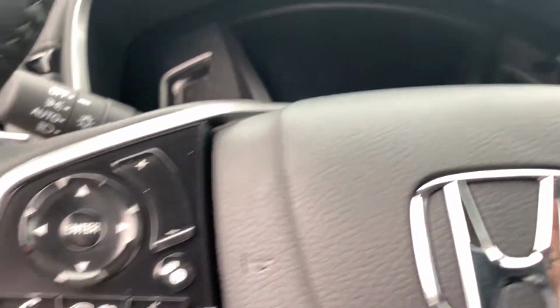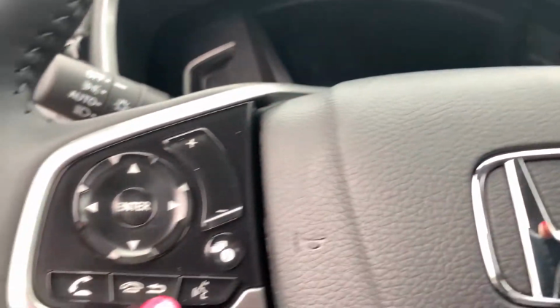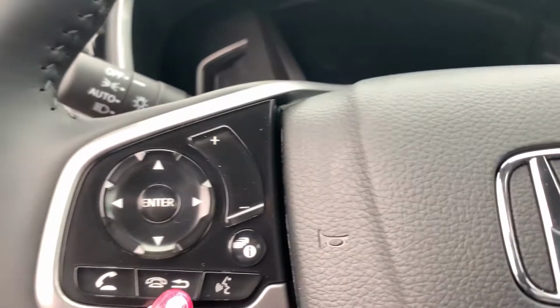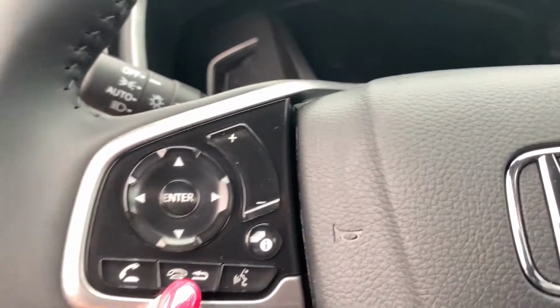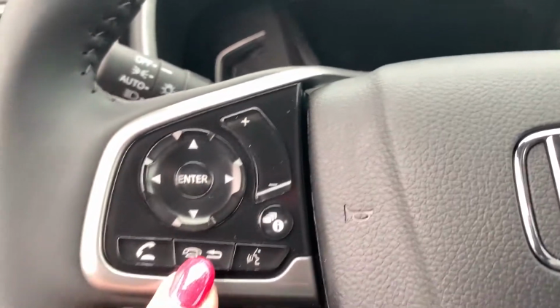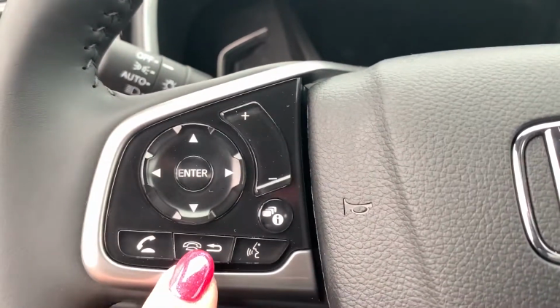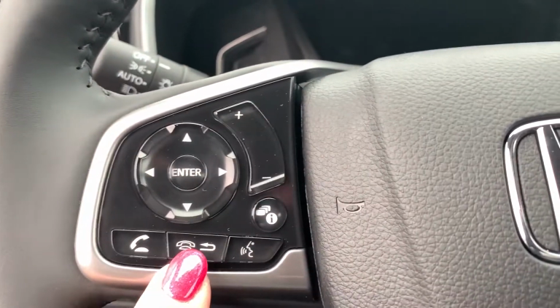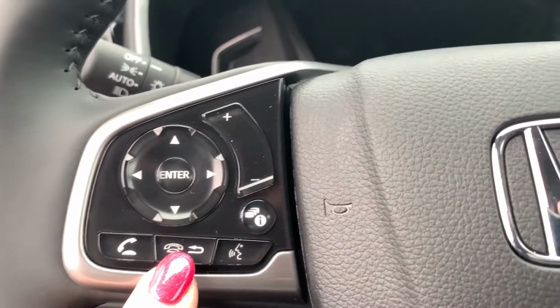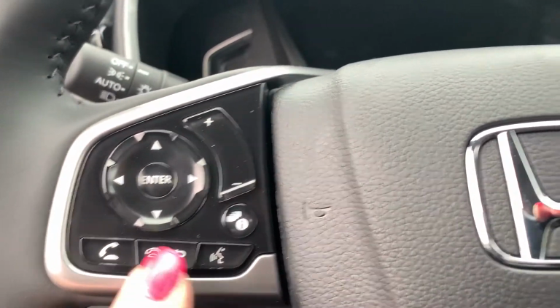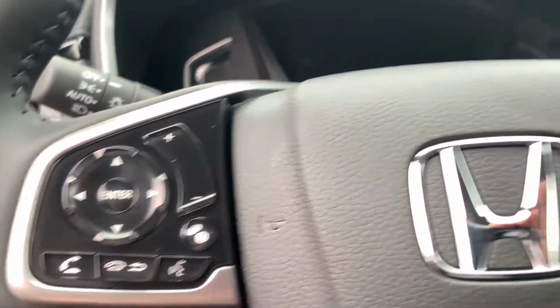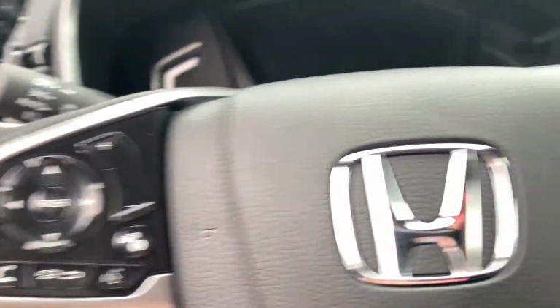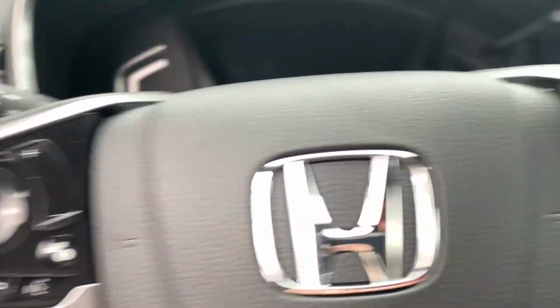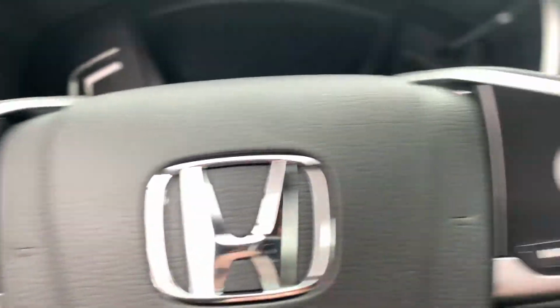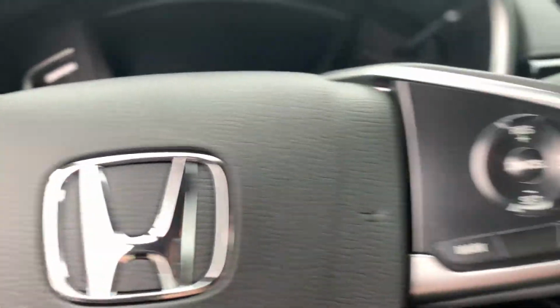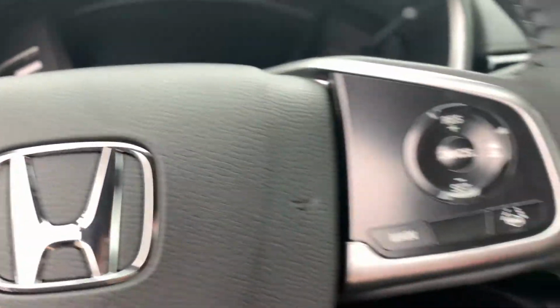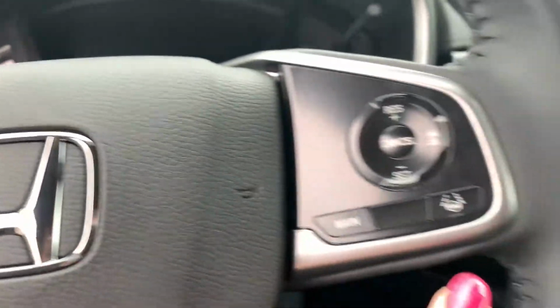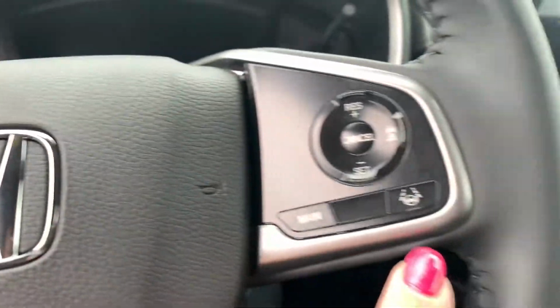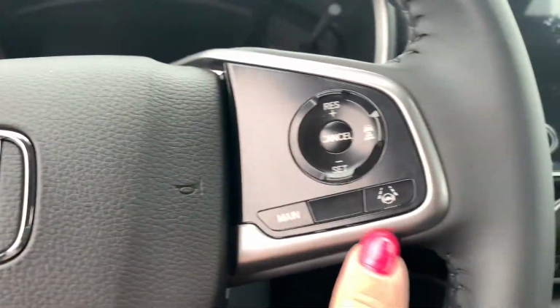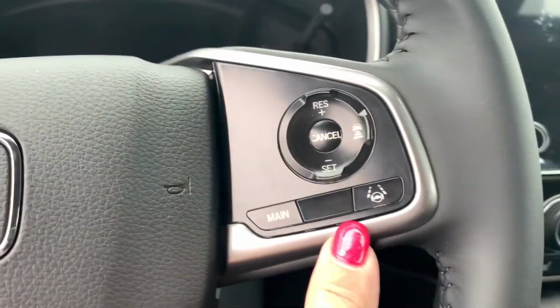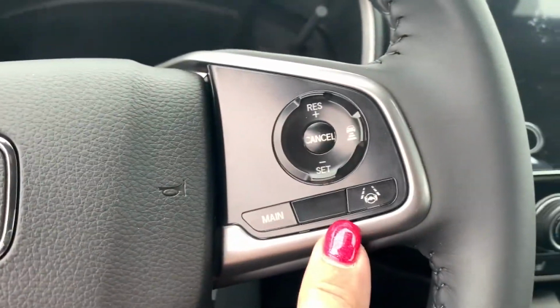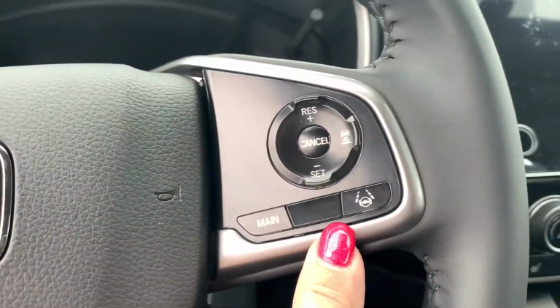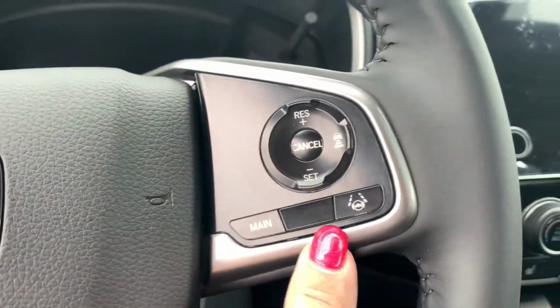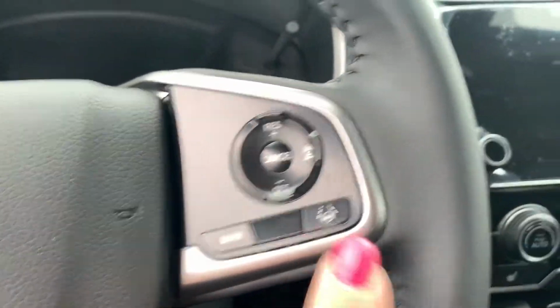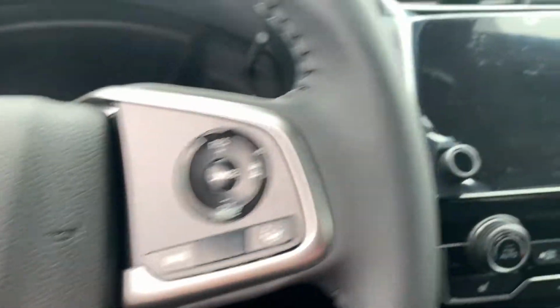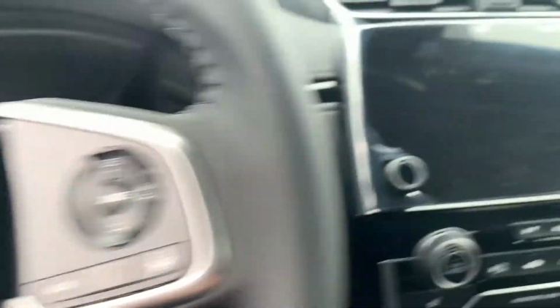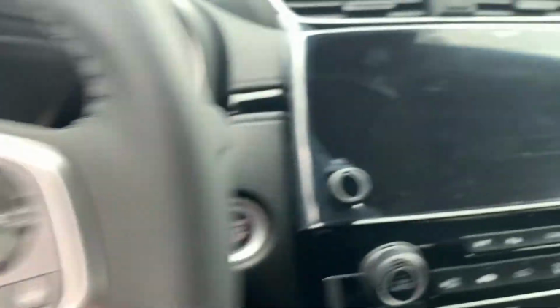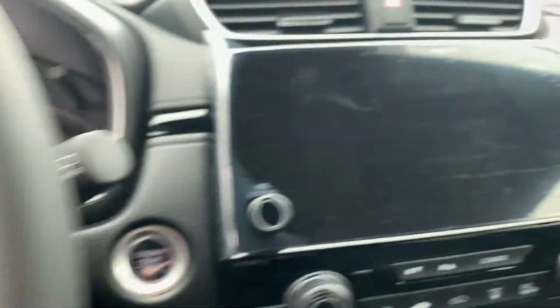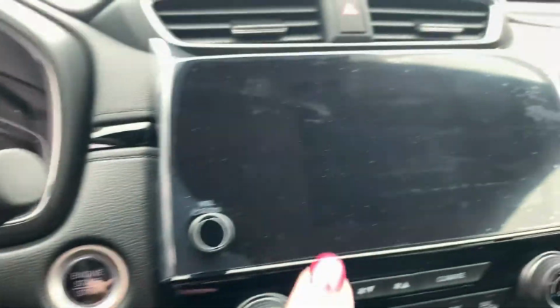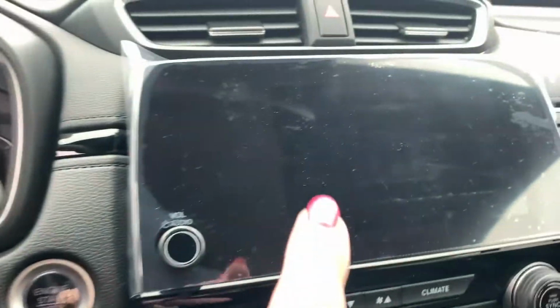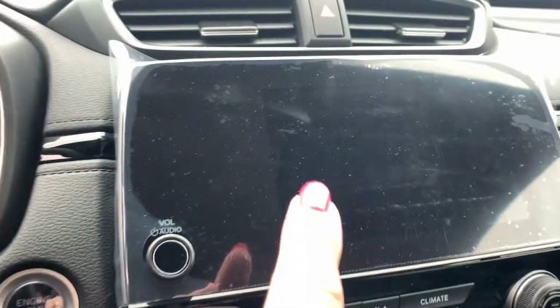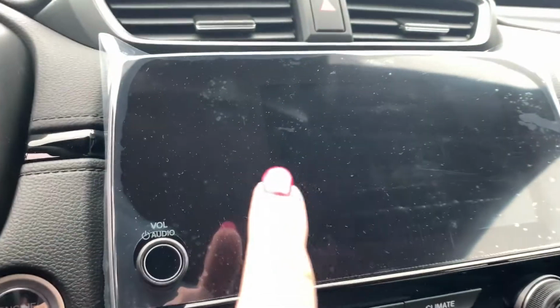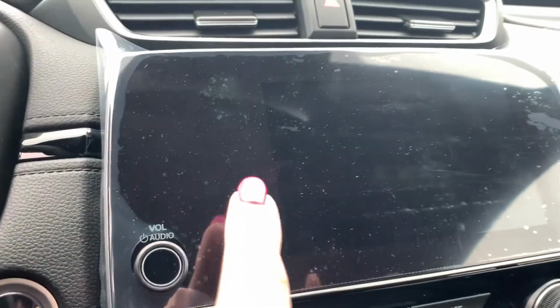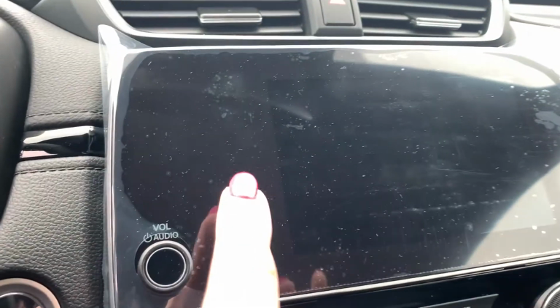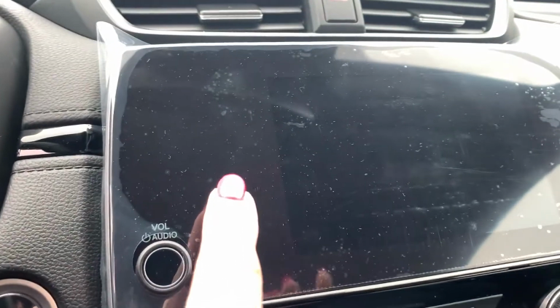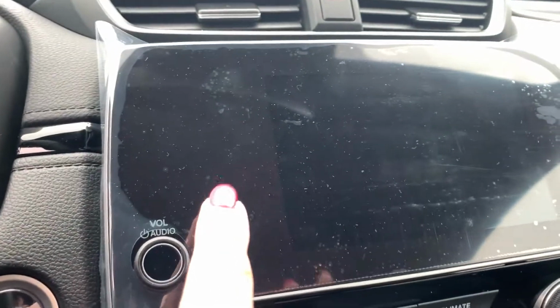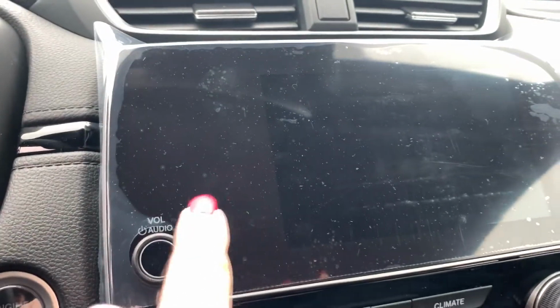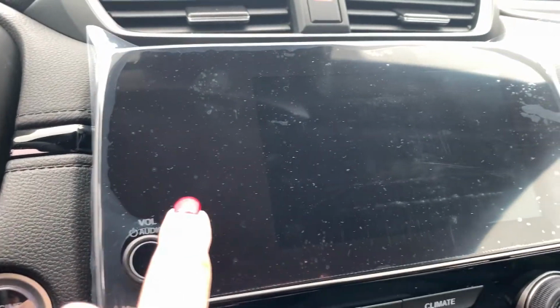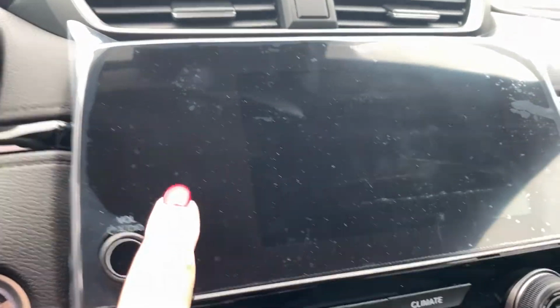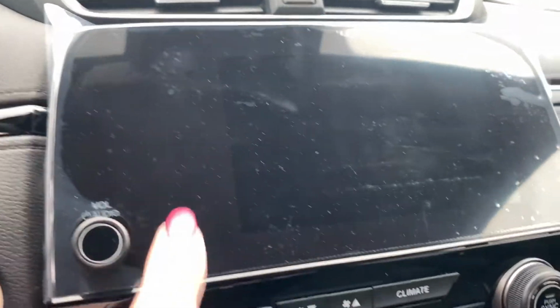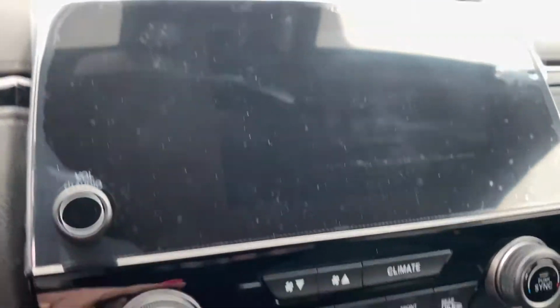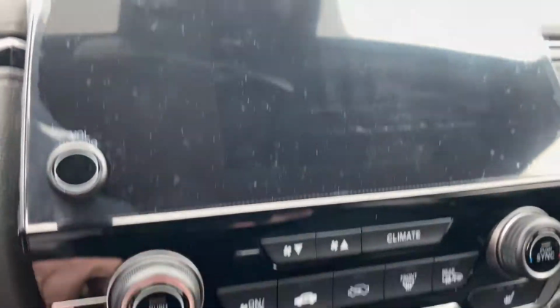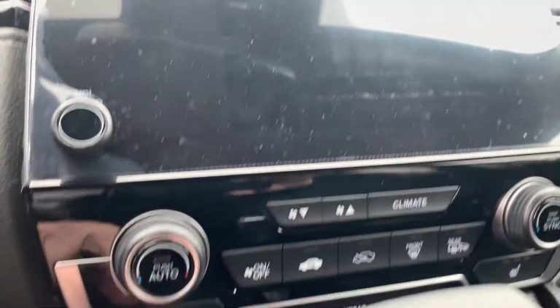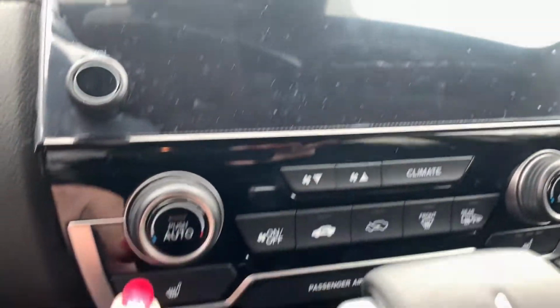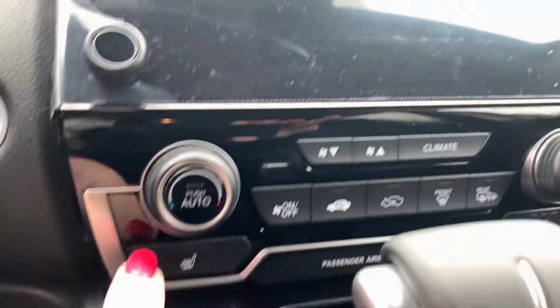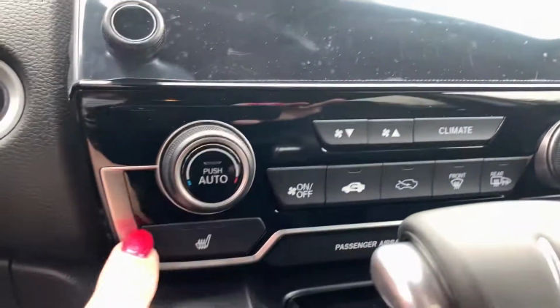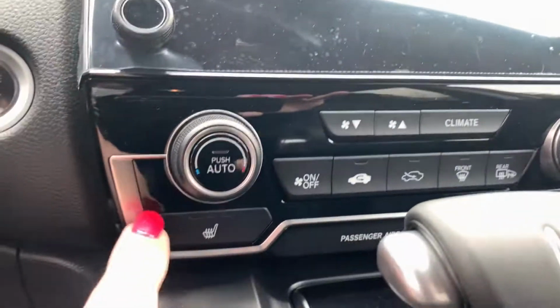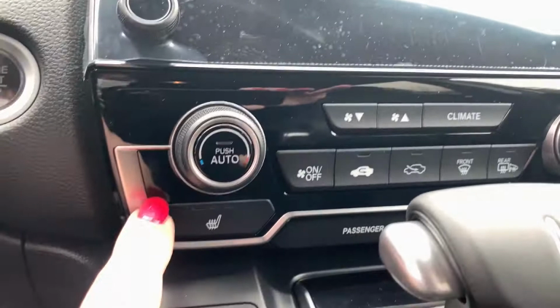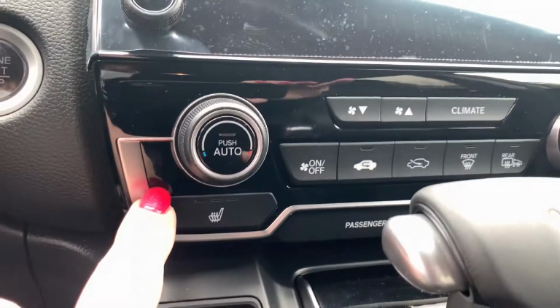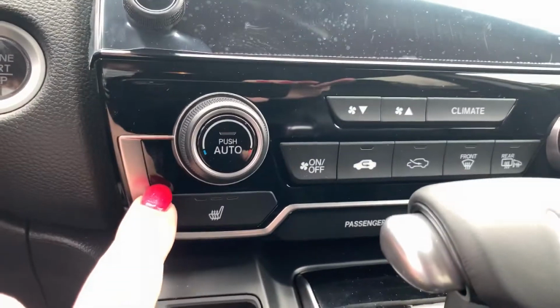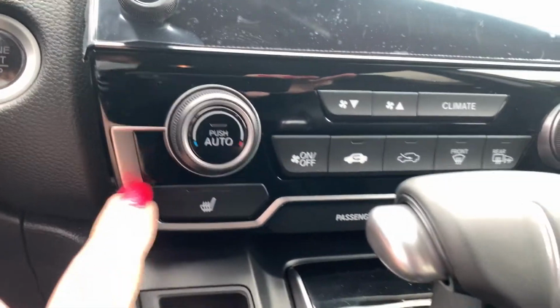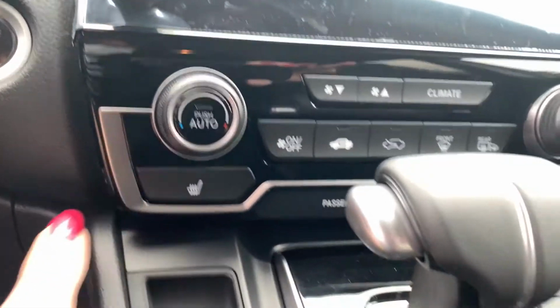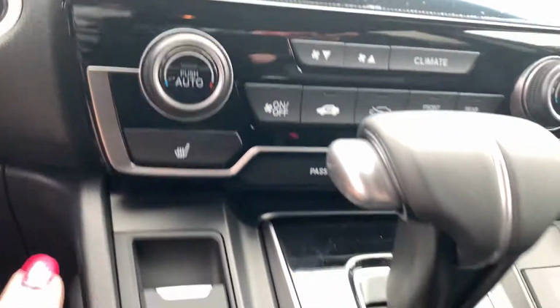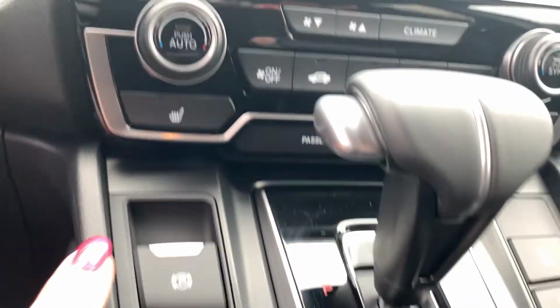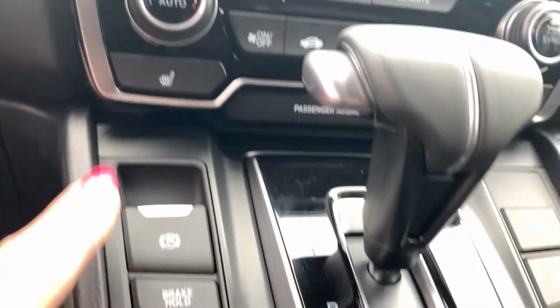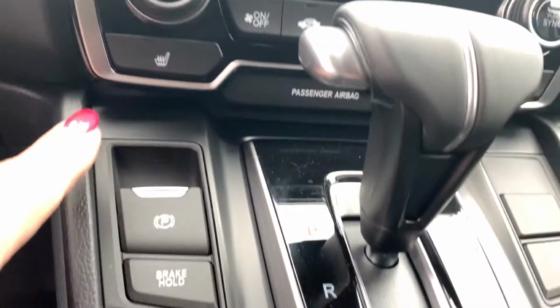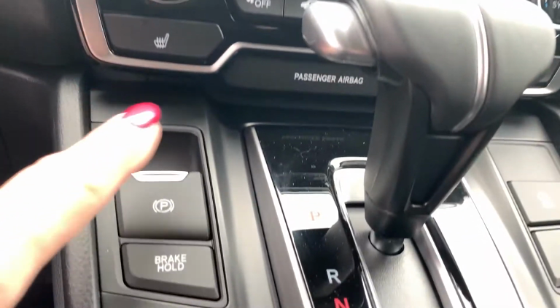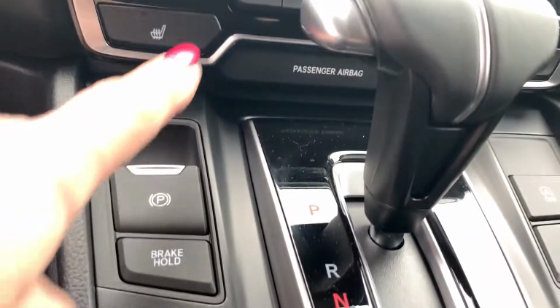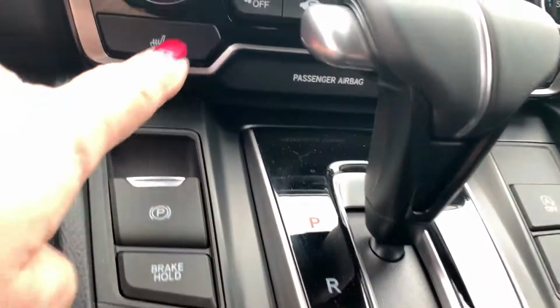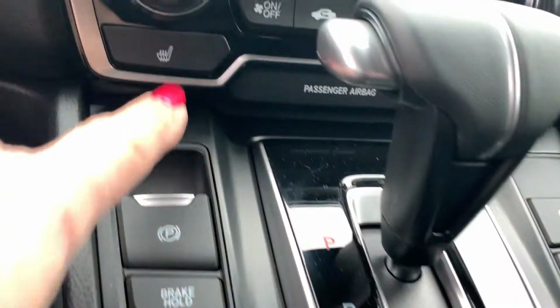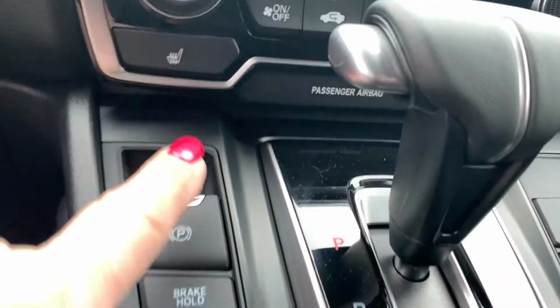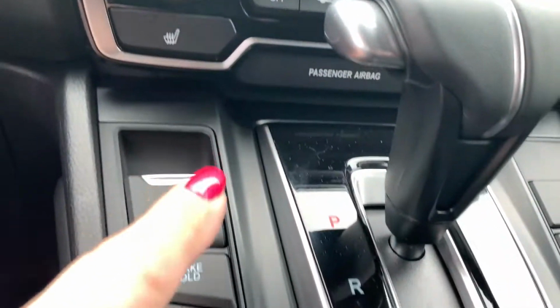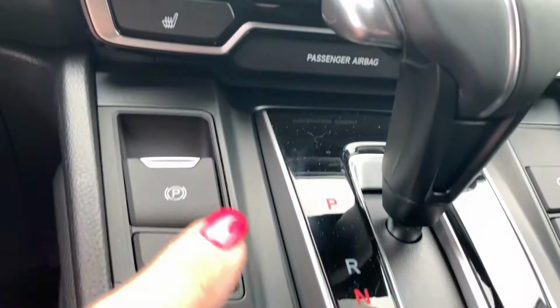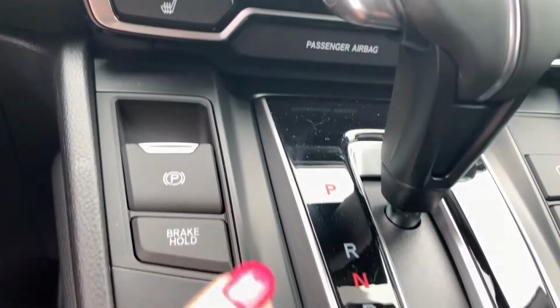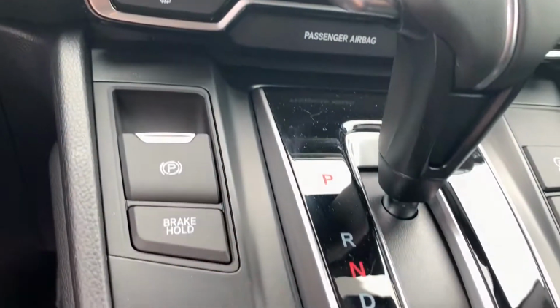Nicely spaced dashboard here. You have Bluetooth, cruise control. This is your media center, climate control, and your shifter.